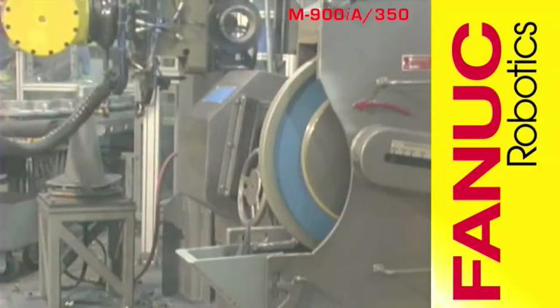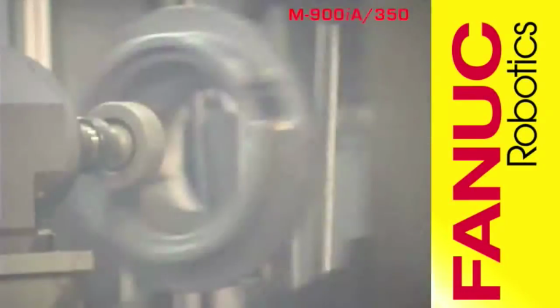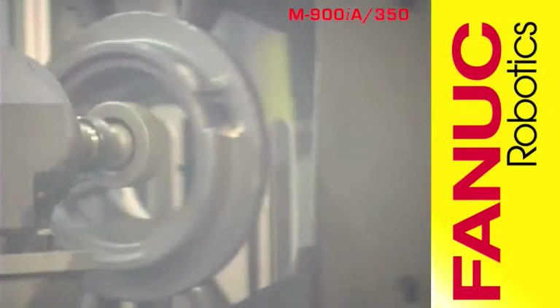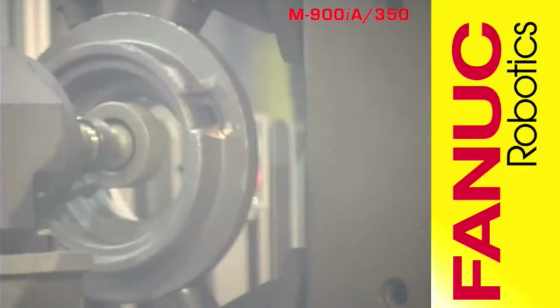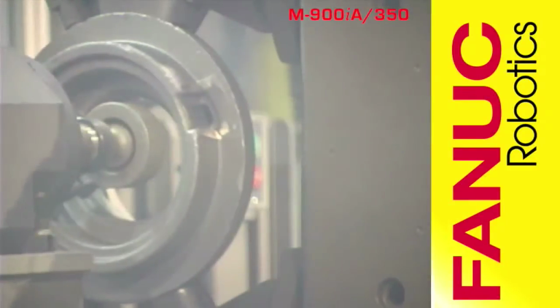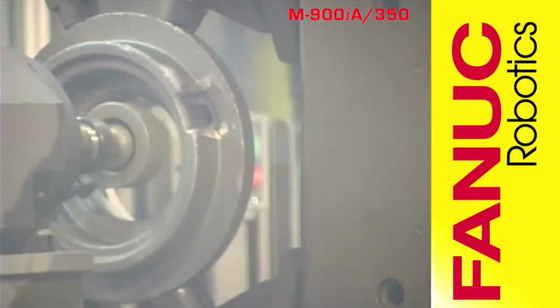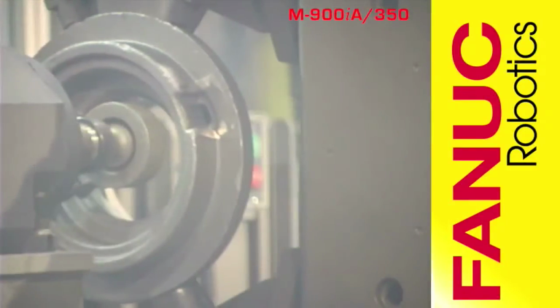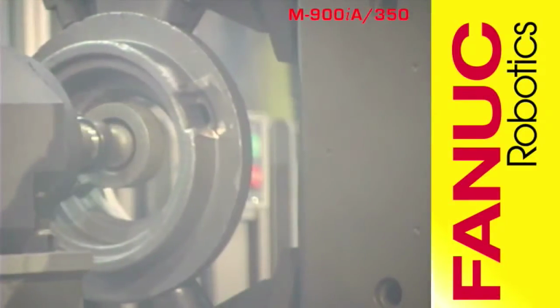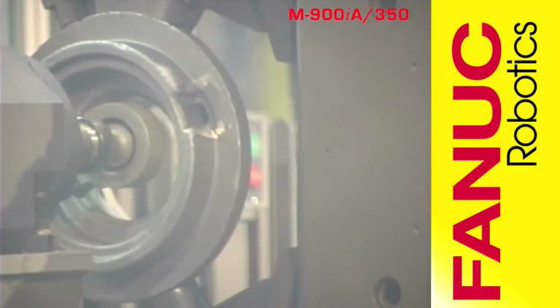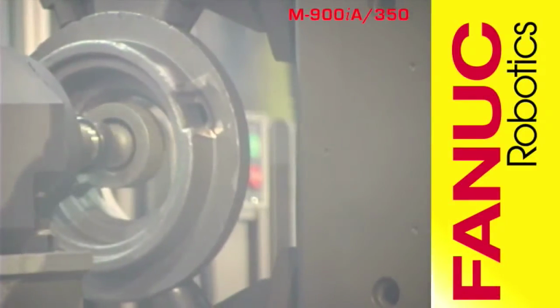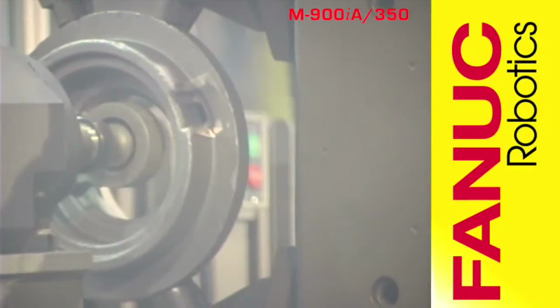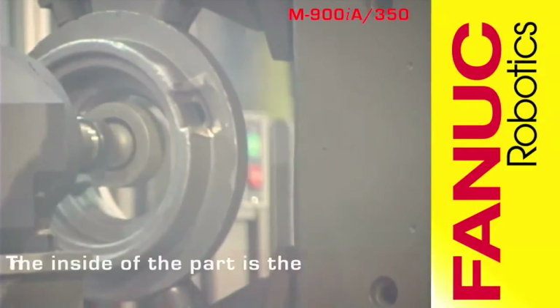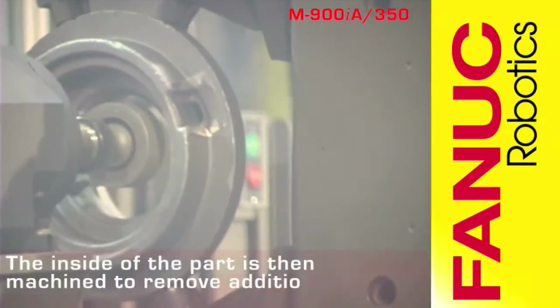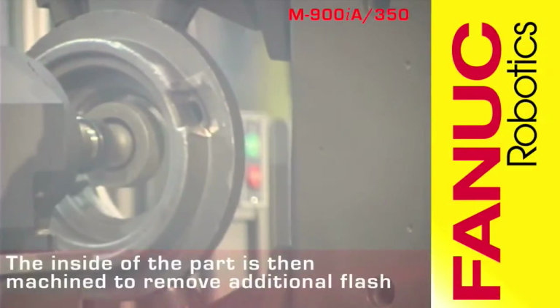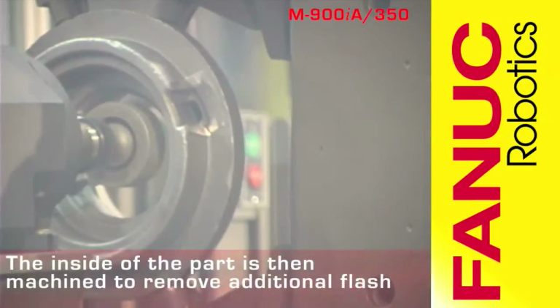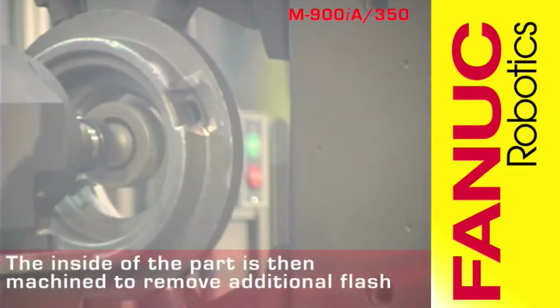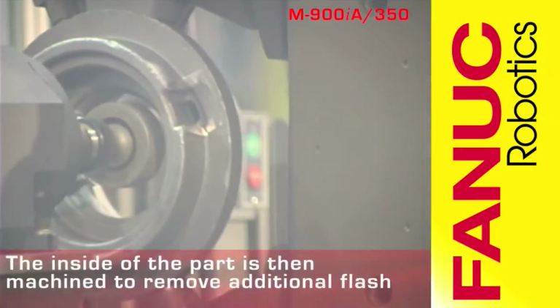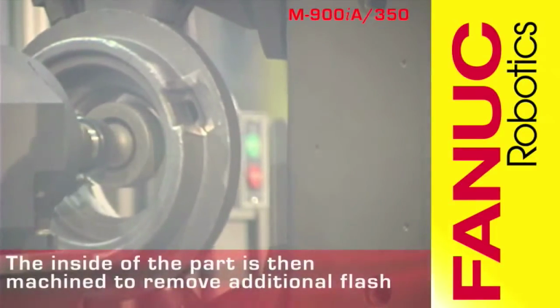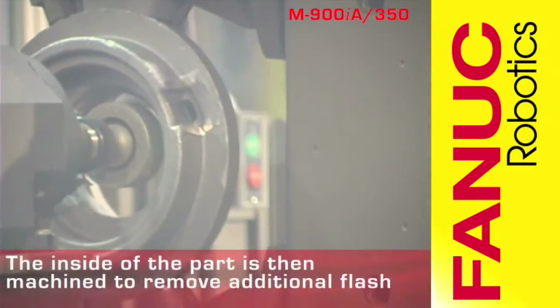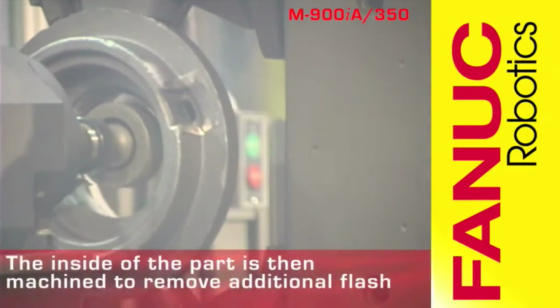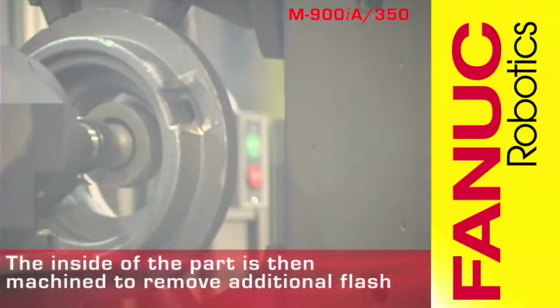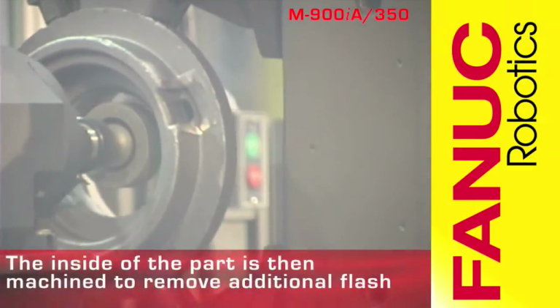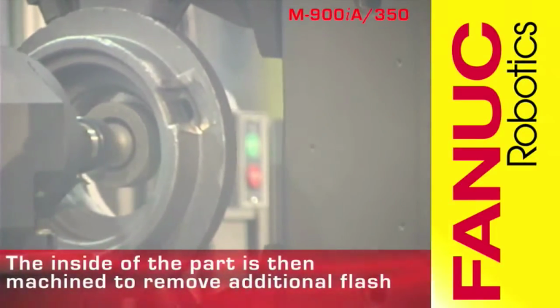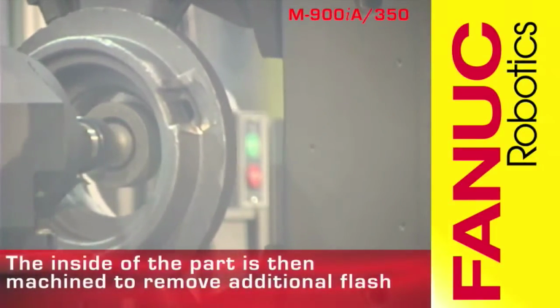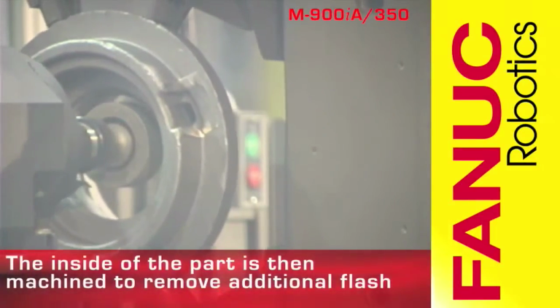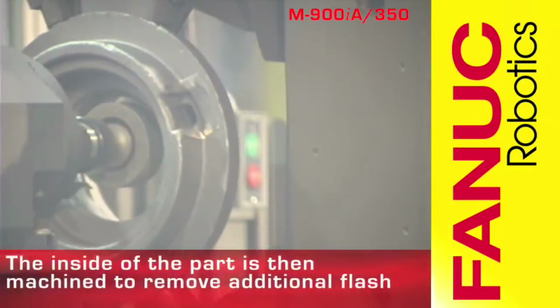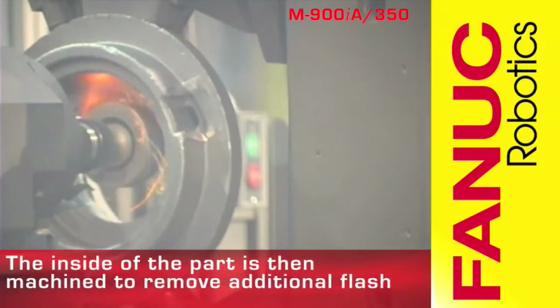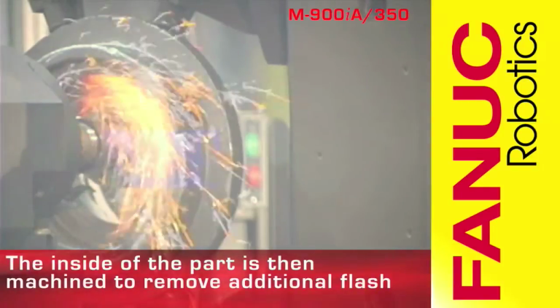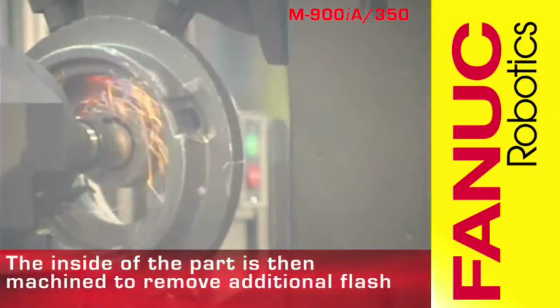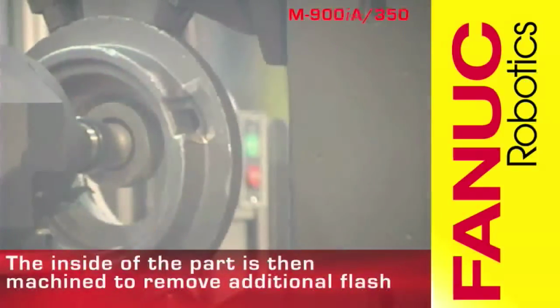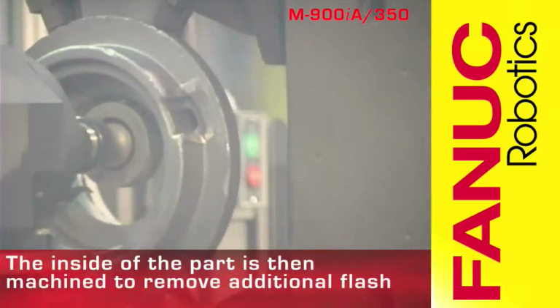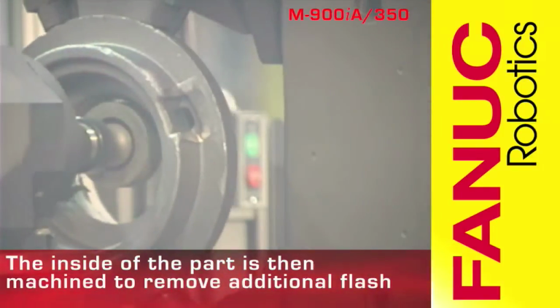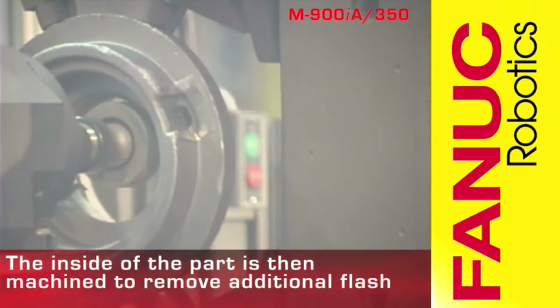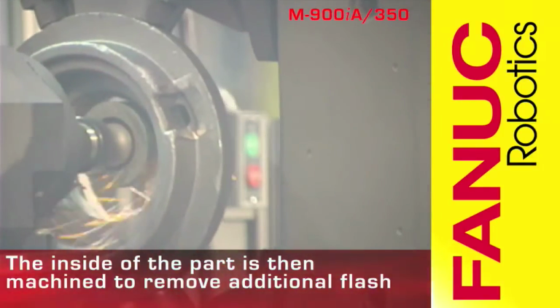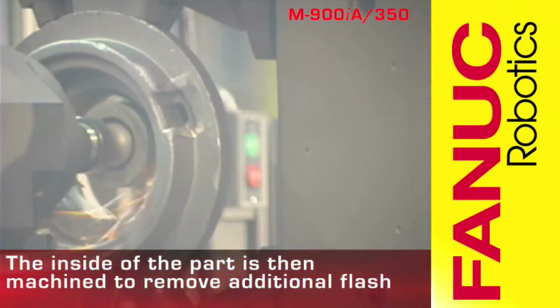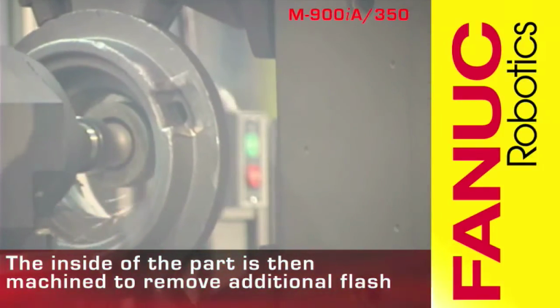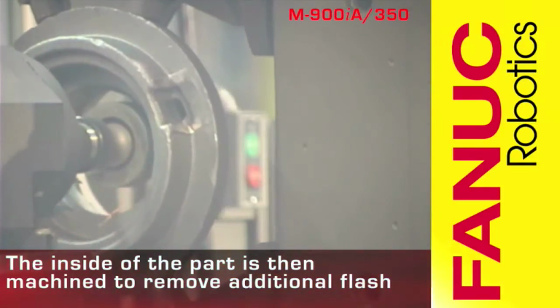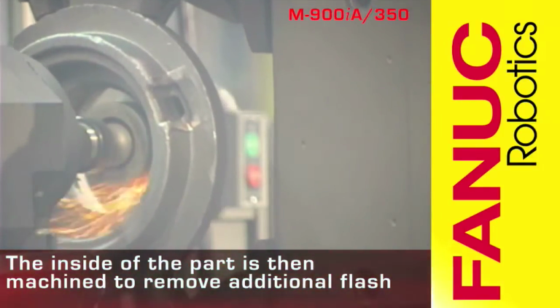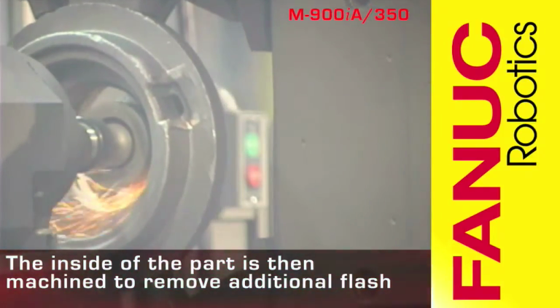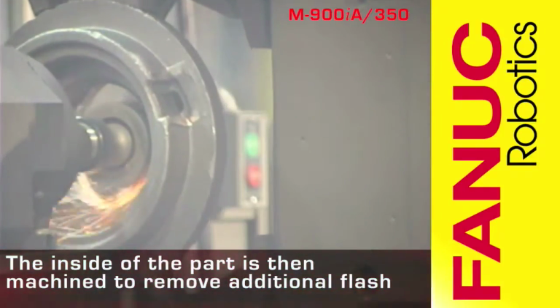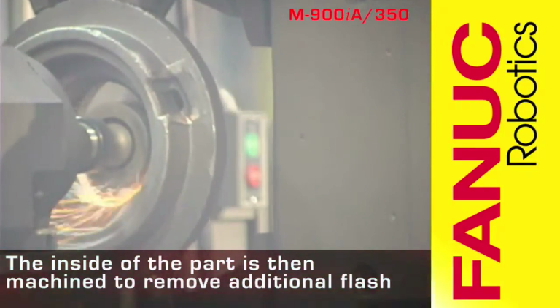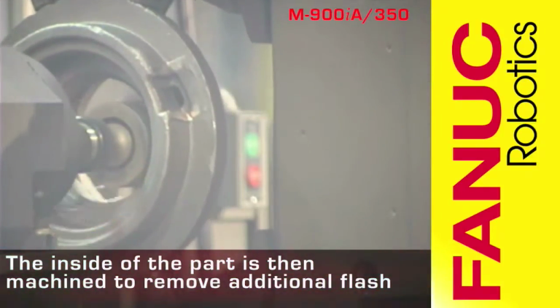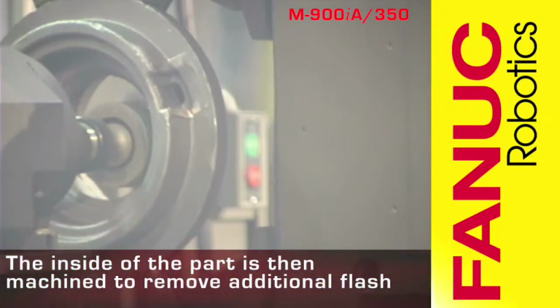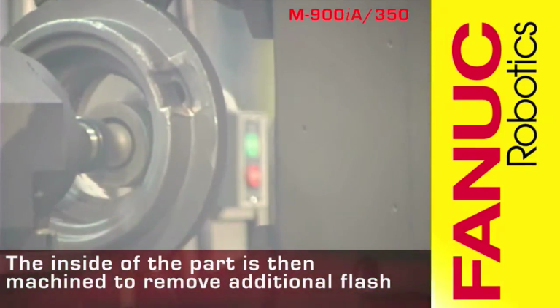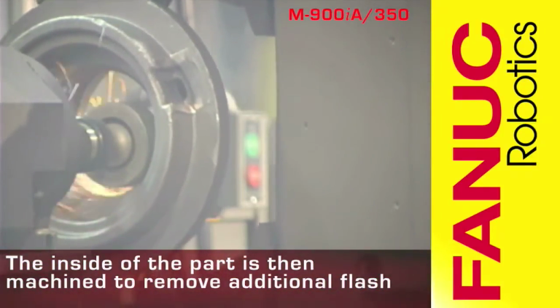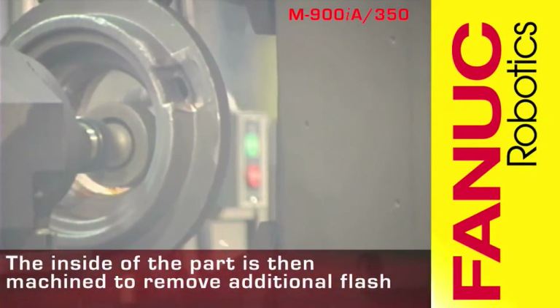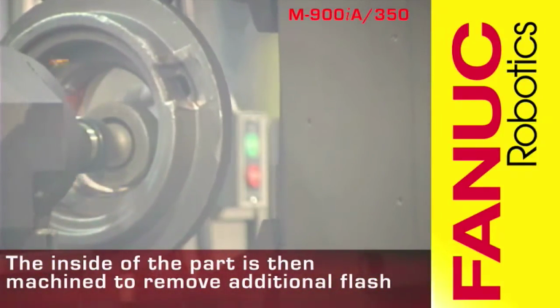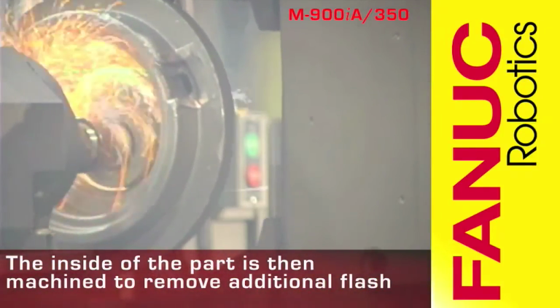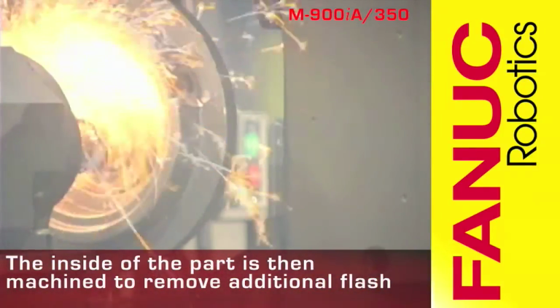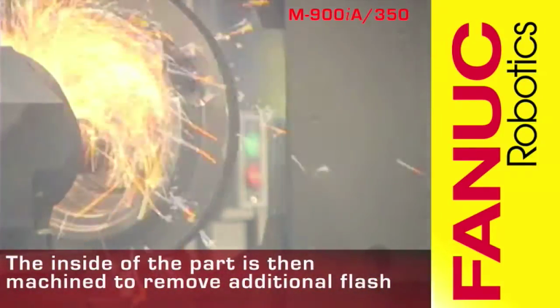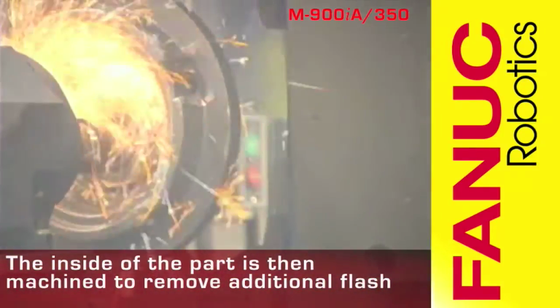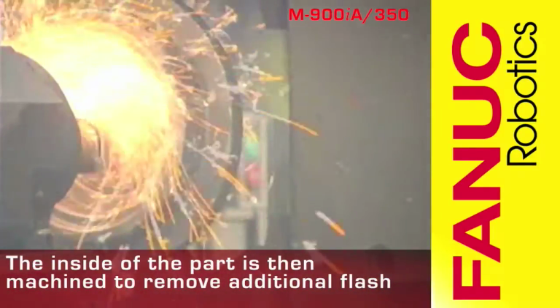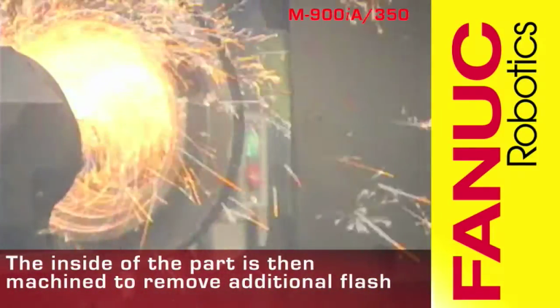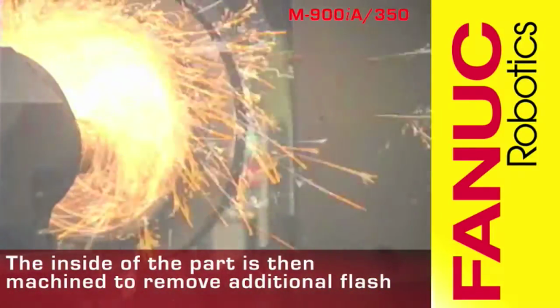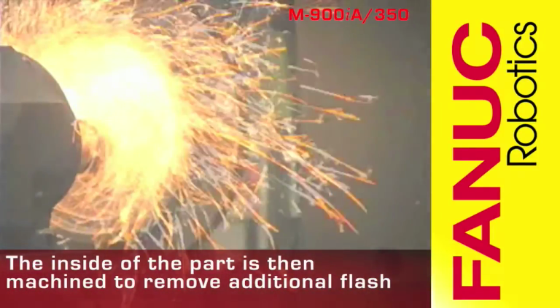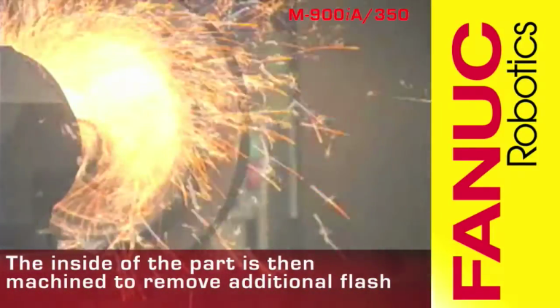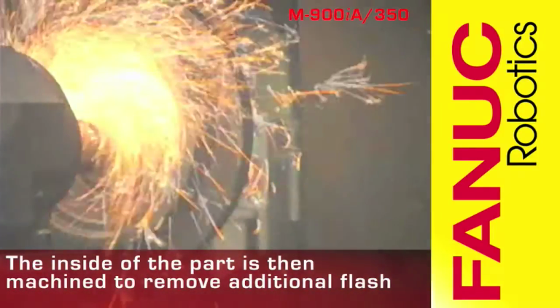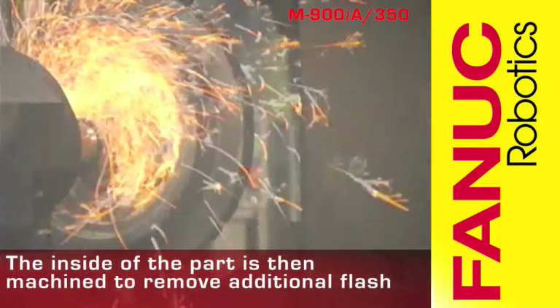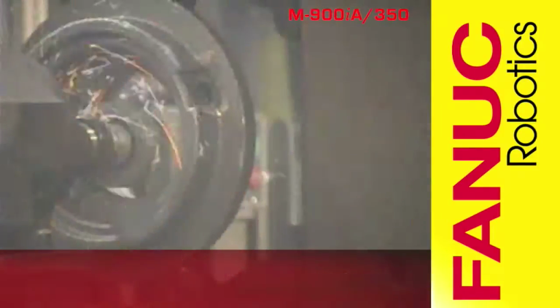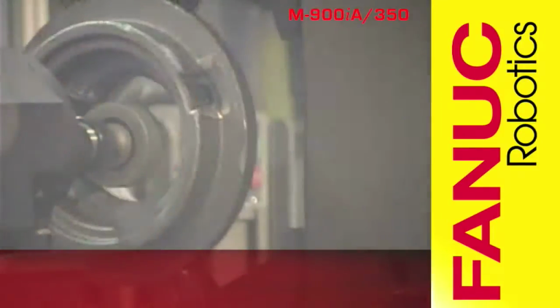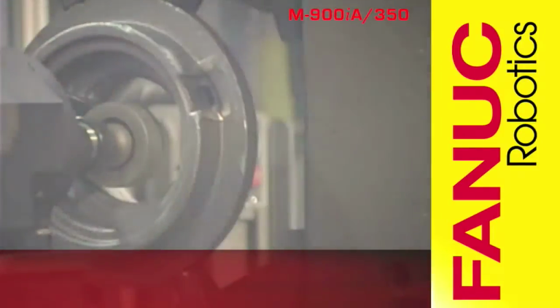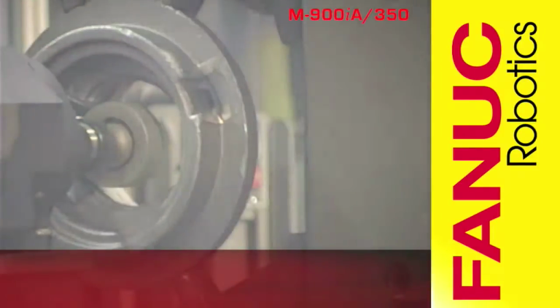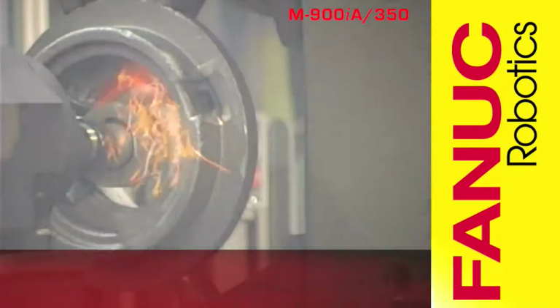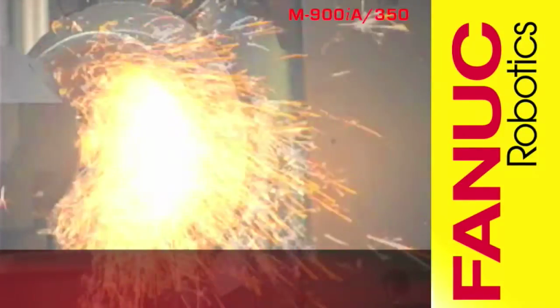The M900 then removes flash from the inside diameter of the part using a smaller 3-inch diameter diamond grinding wheel.